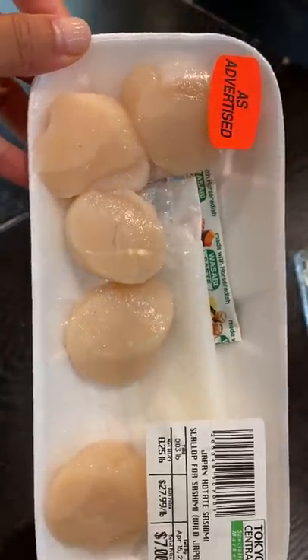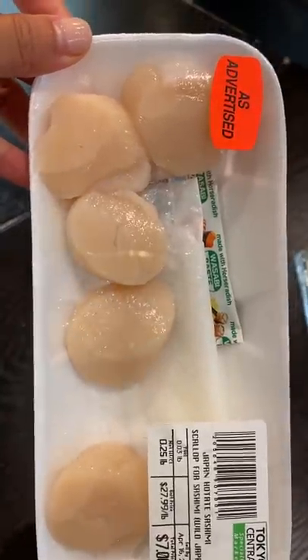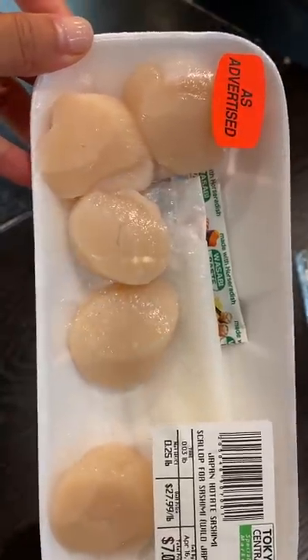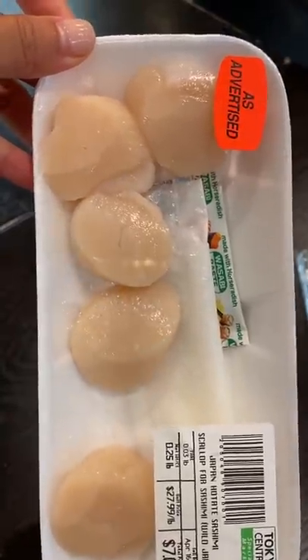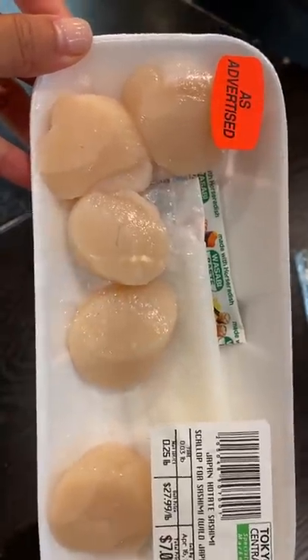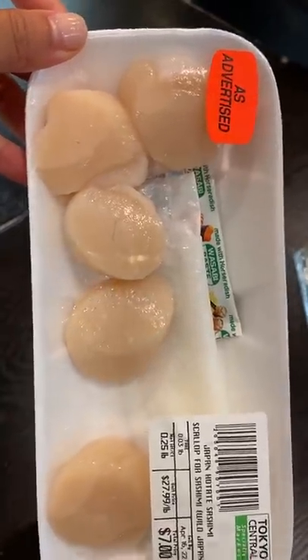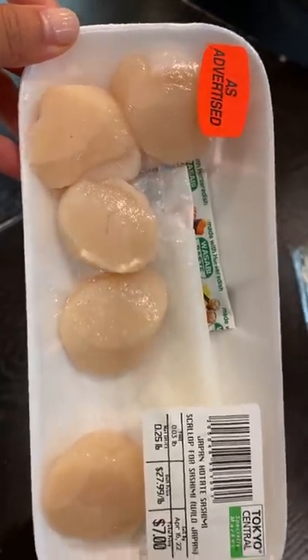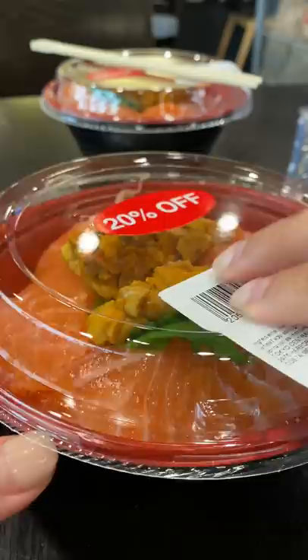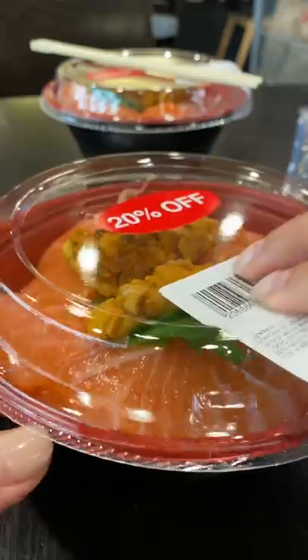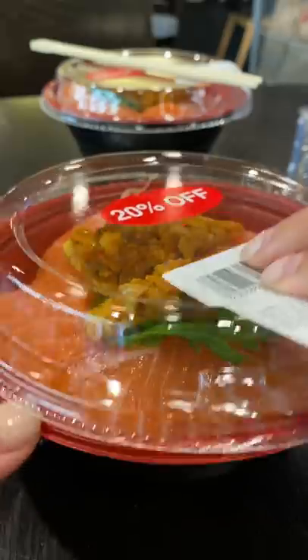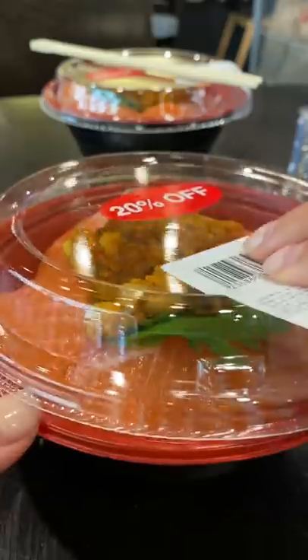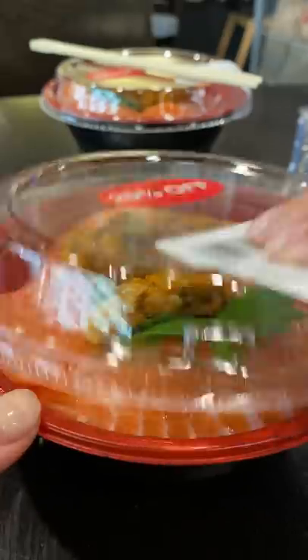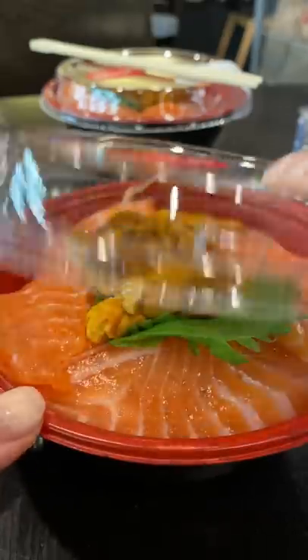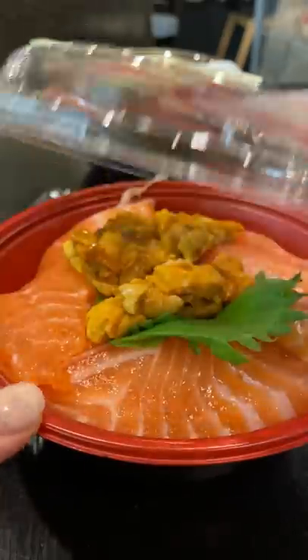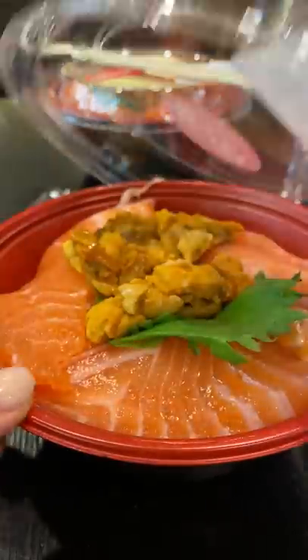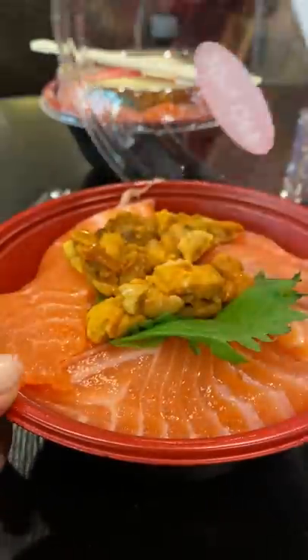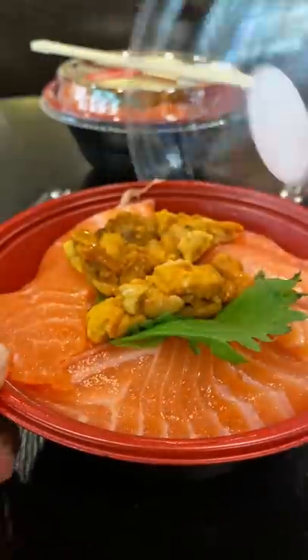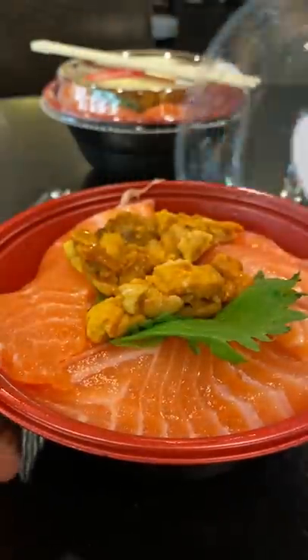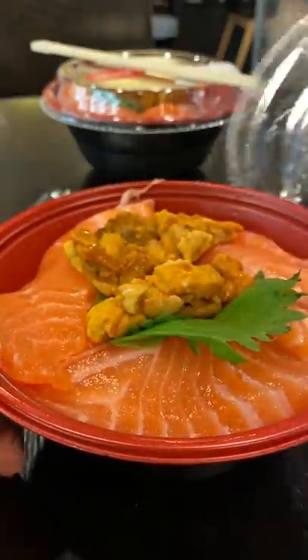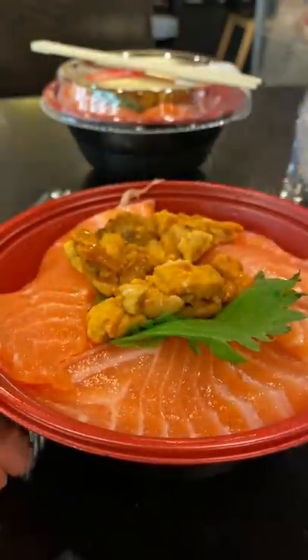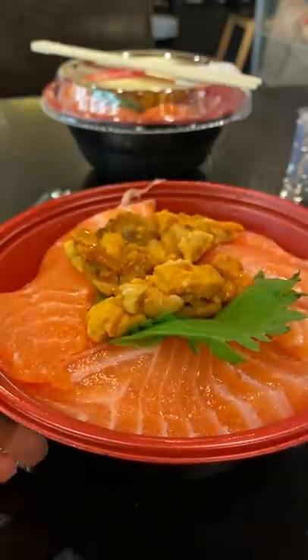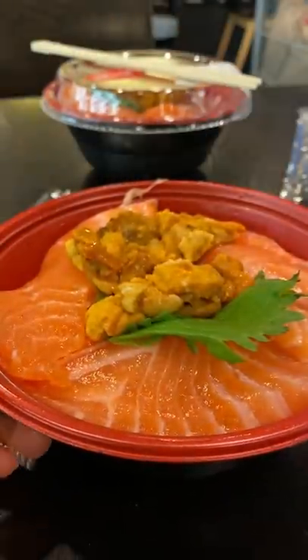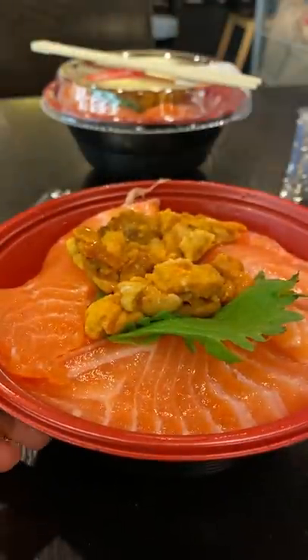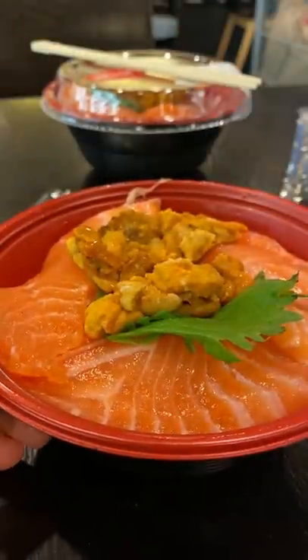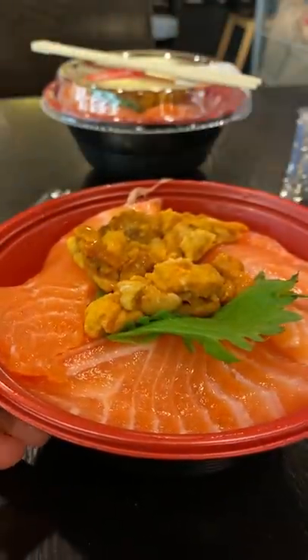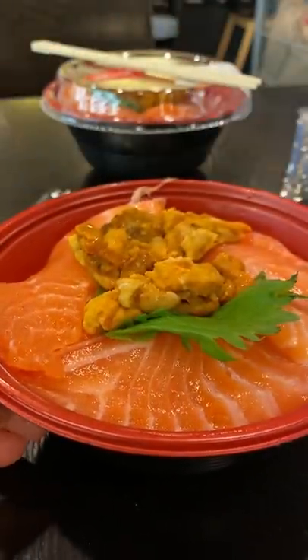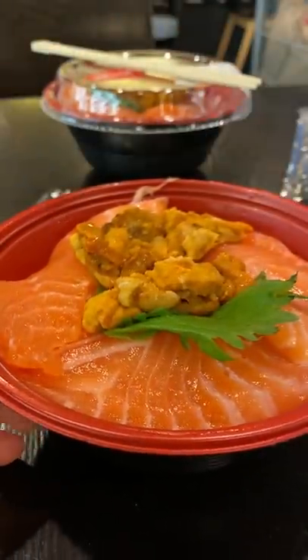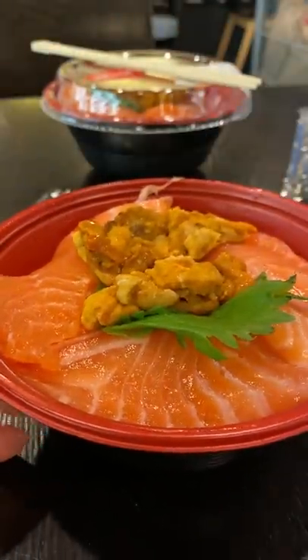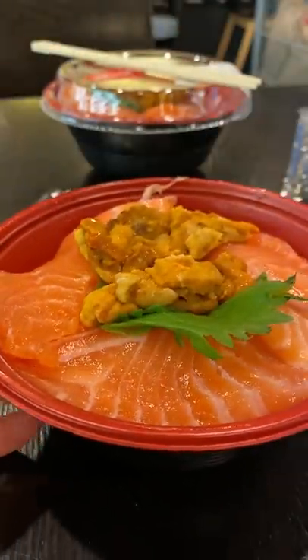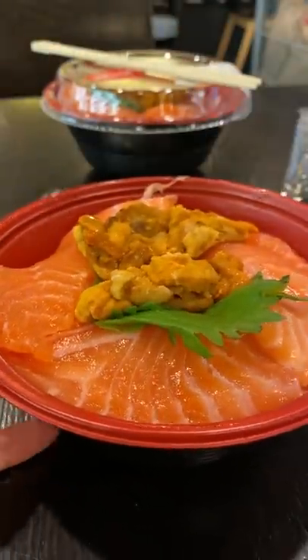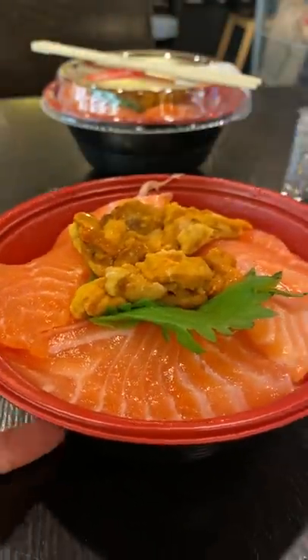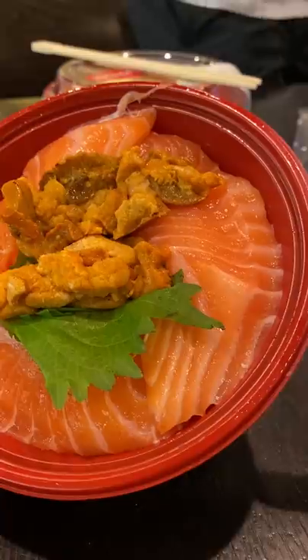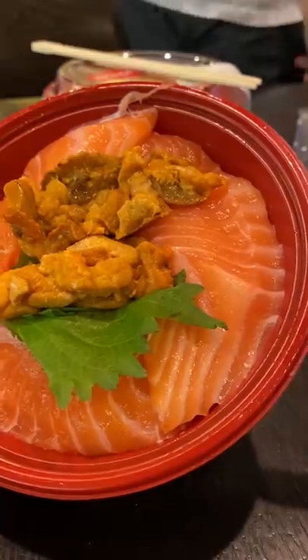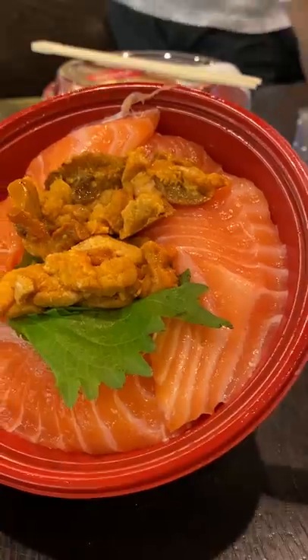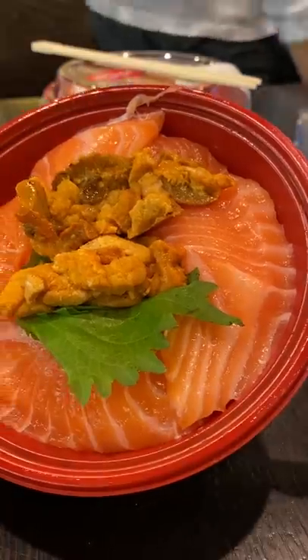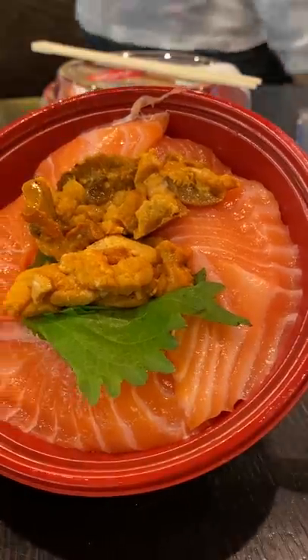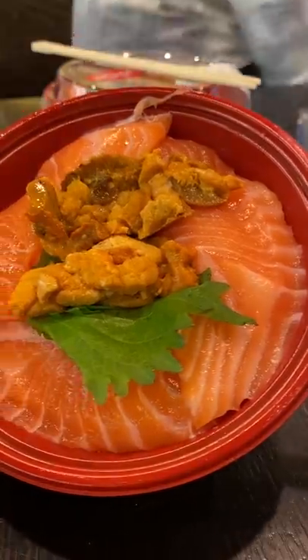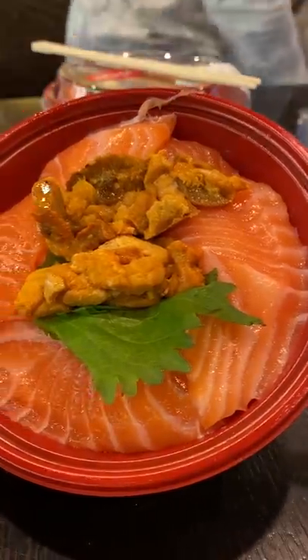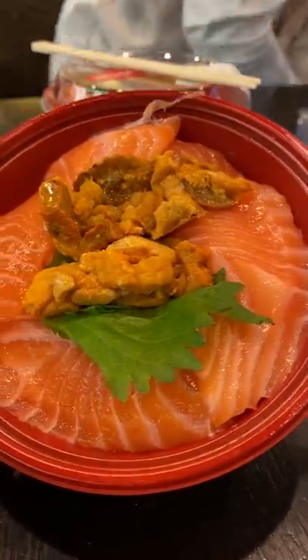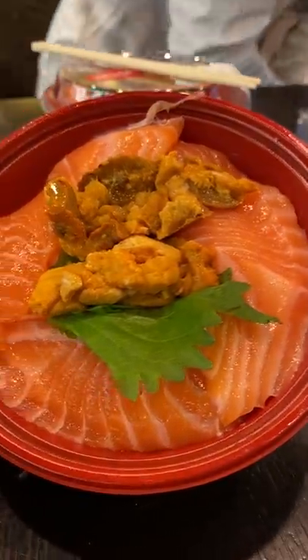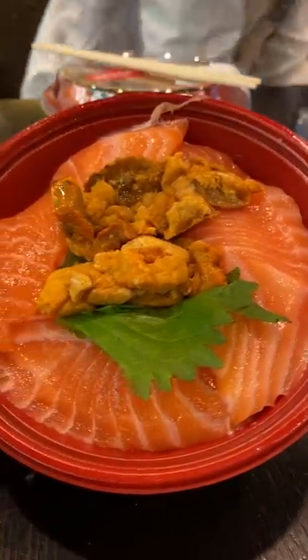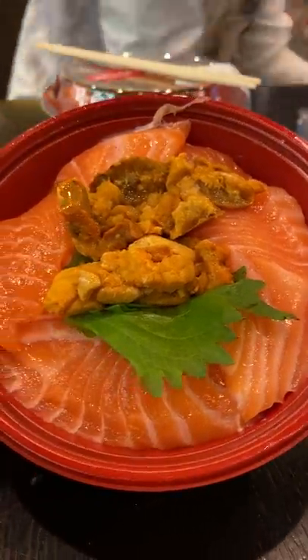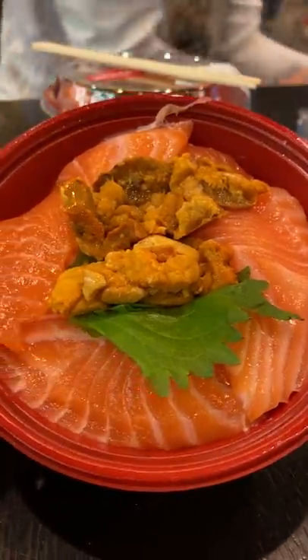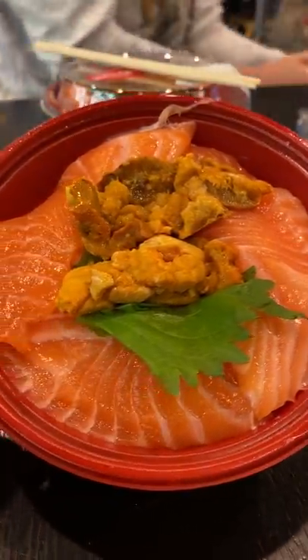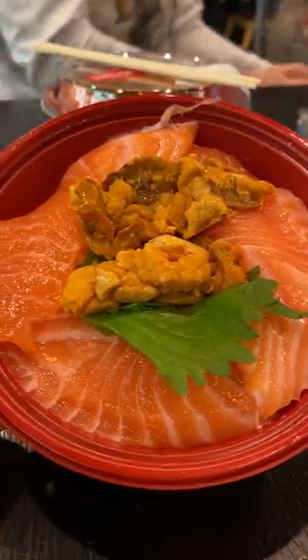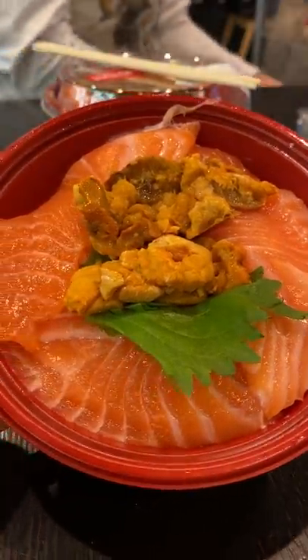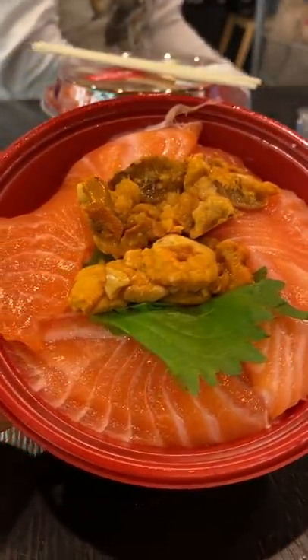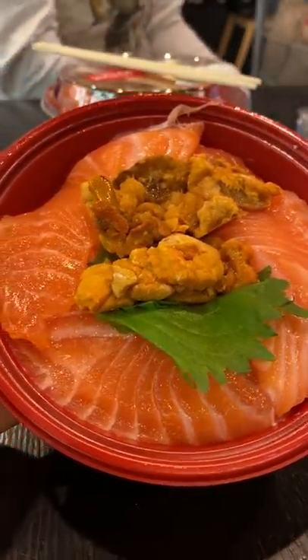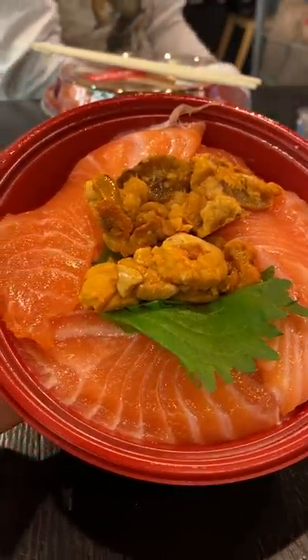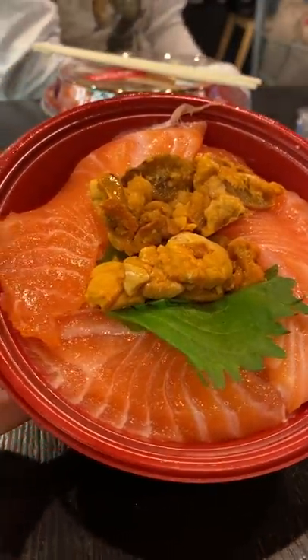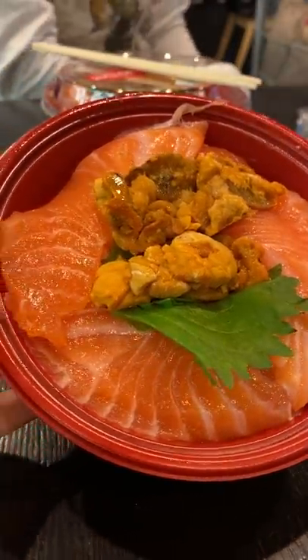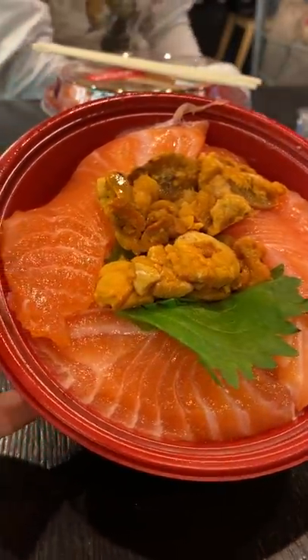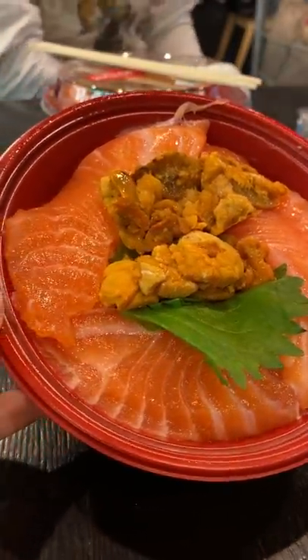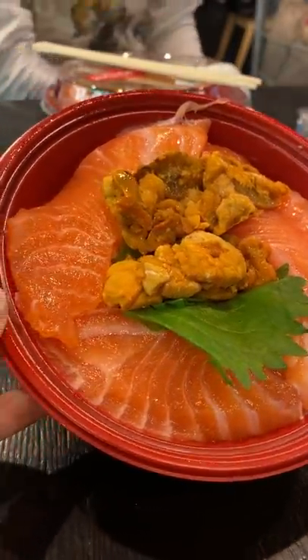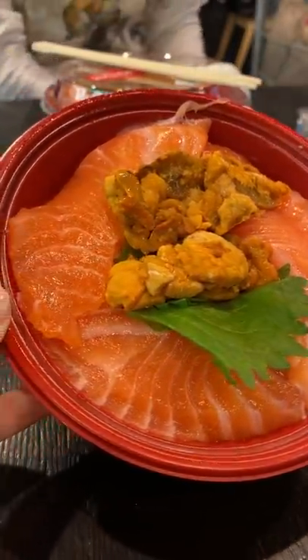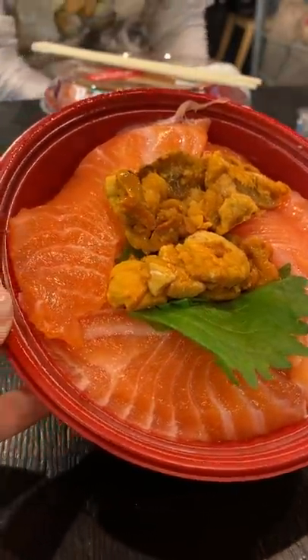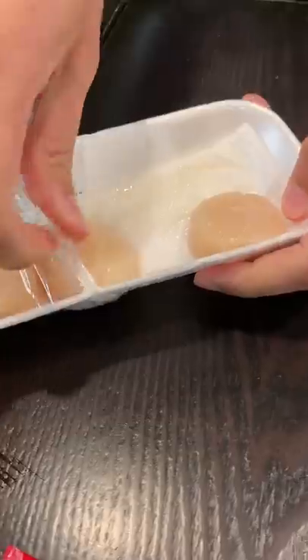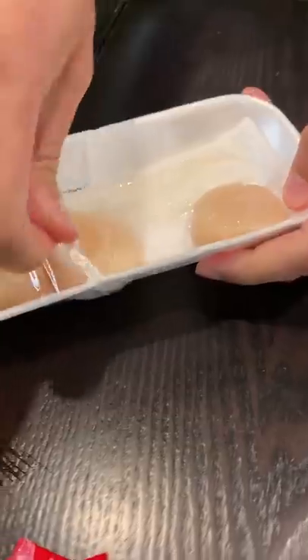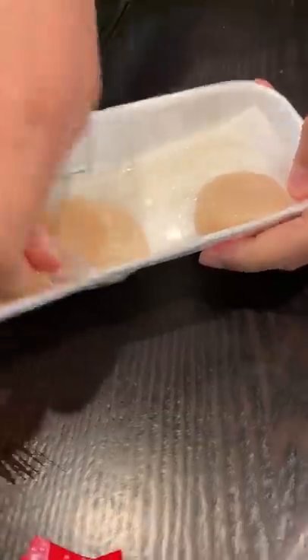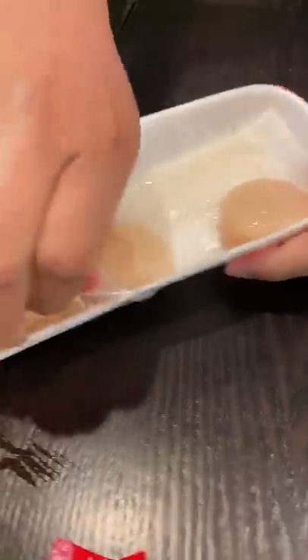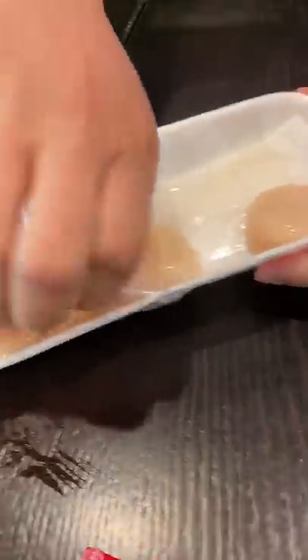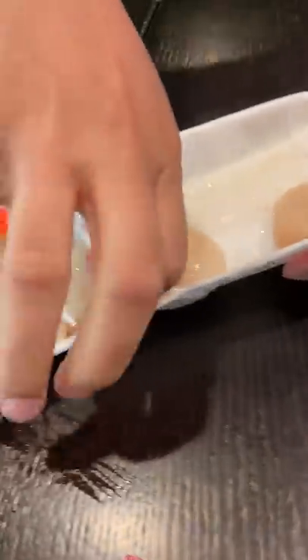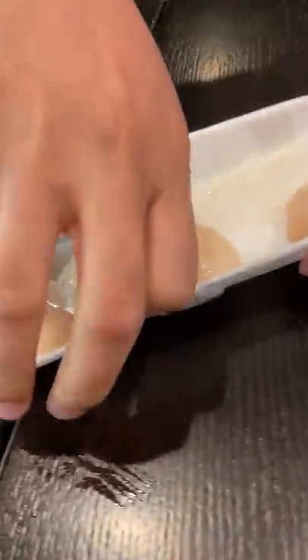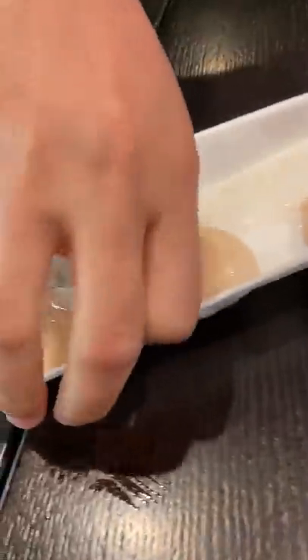They've got a variety of hot and cold foods — takoyaki, bento boxes, Japanese spaghetti, and loads of sushi options.